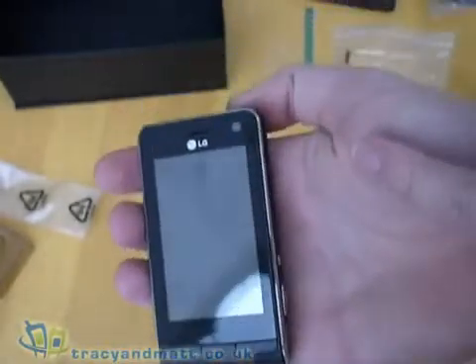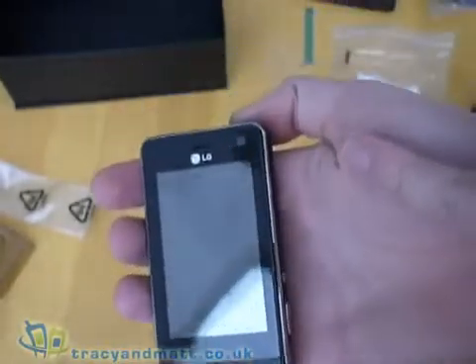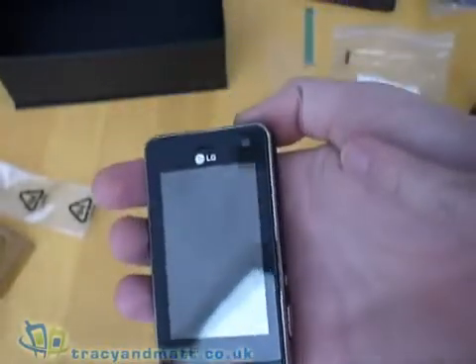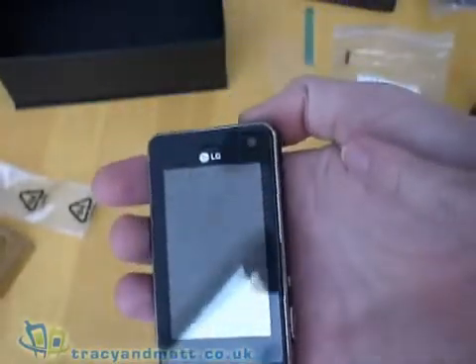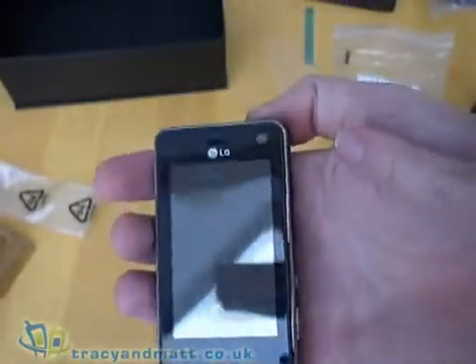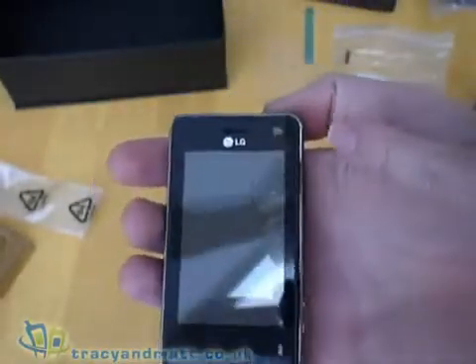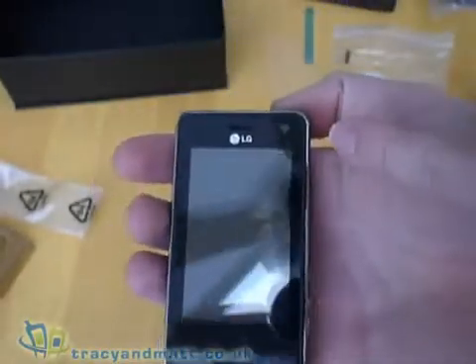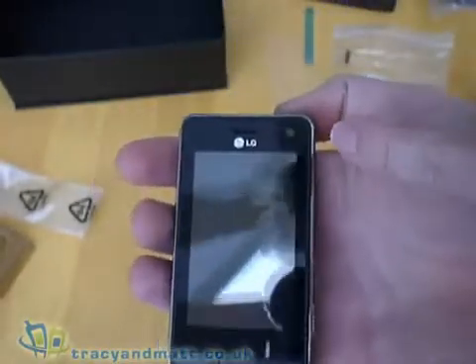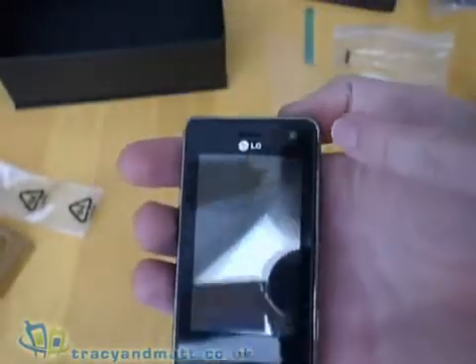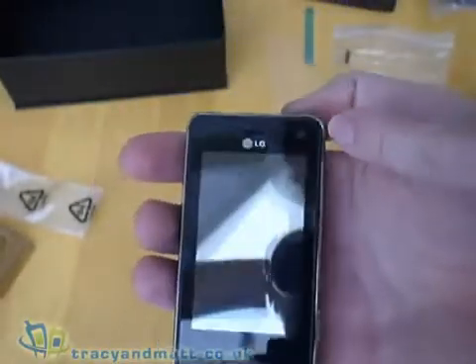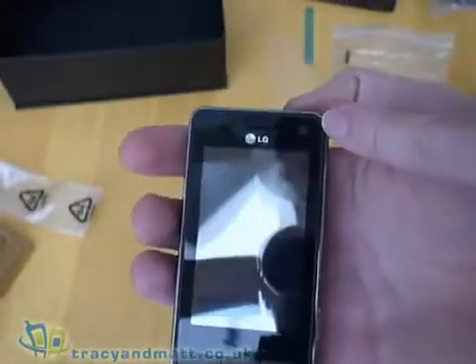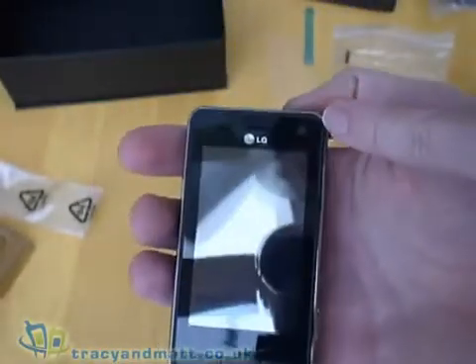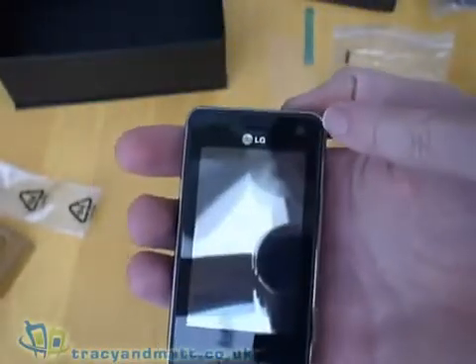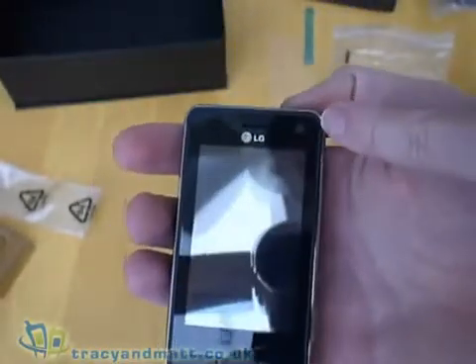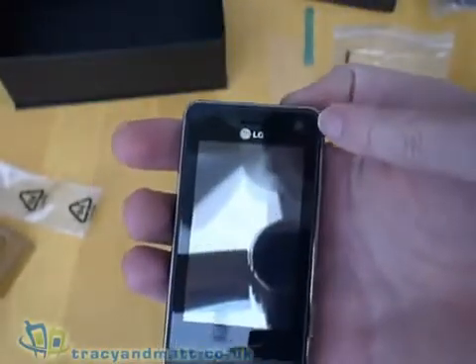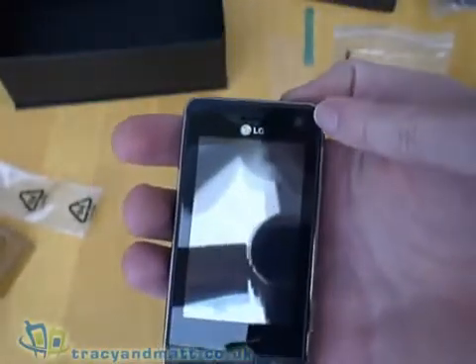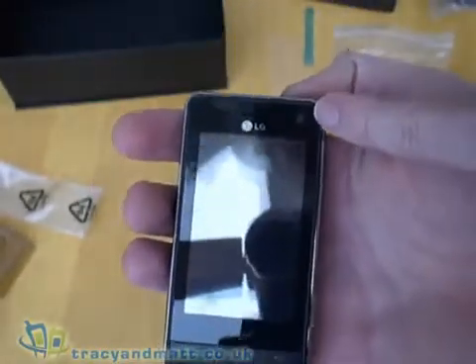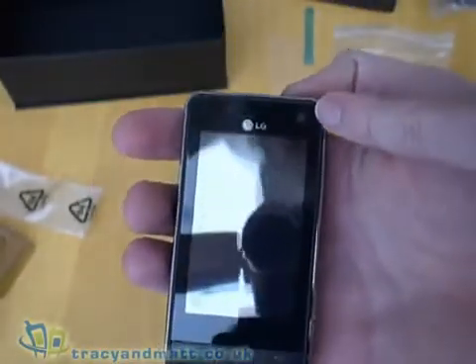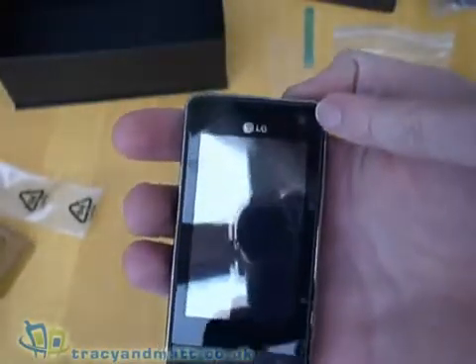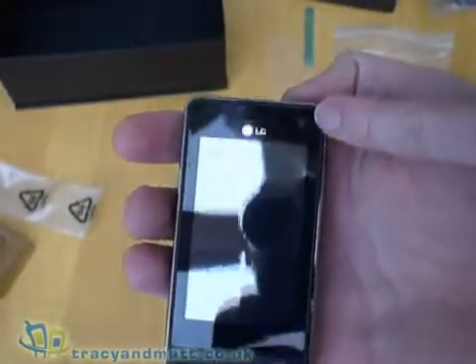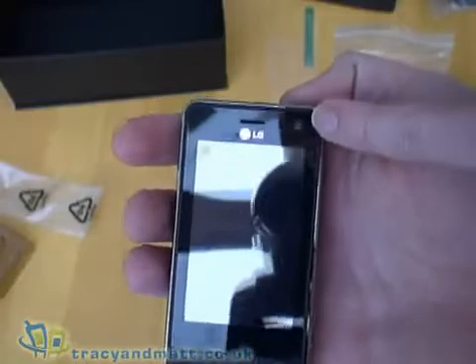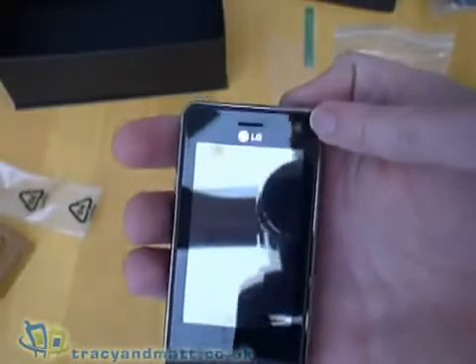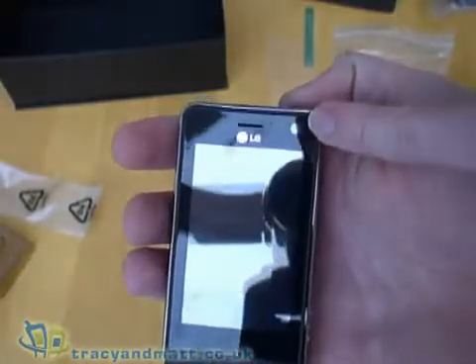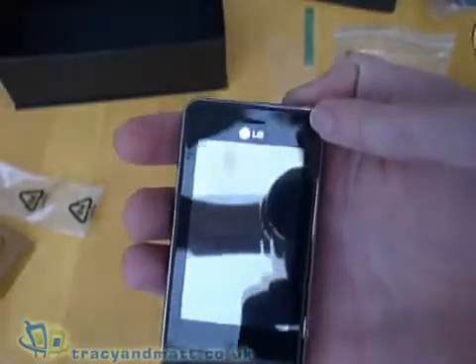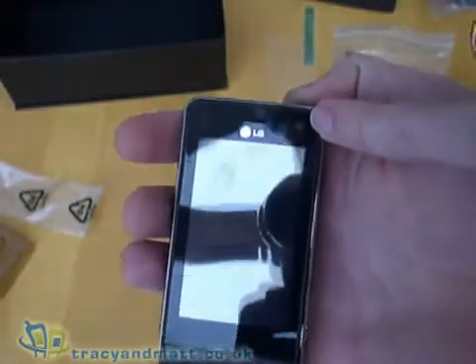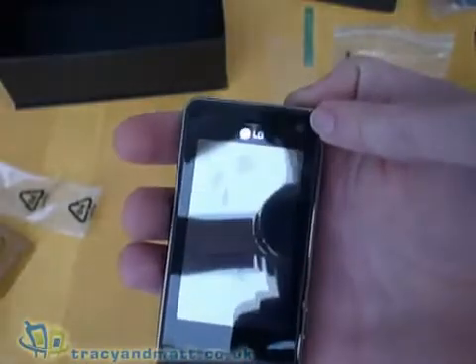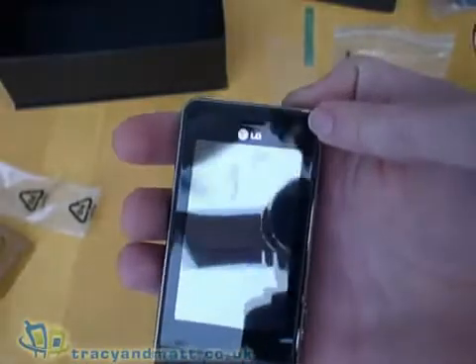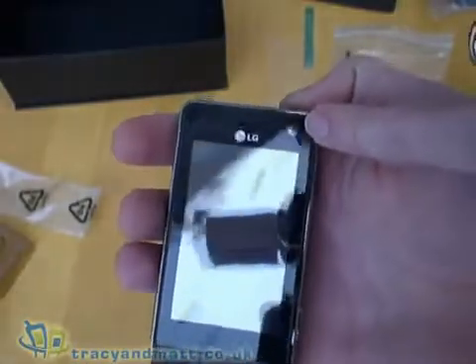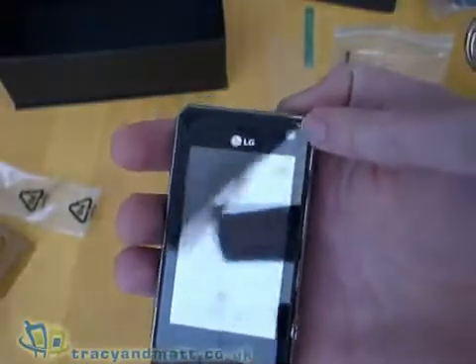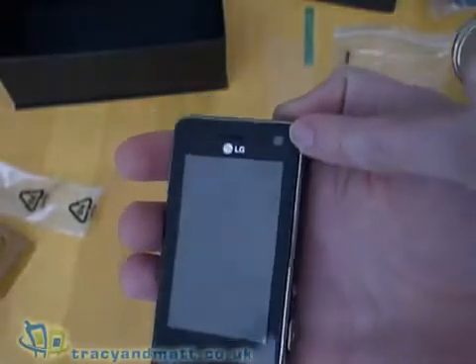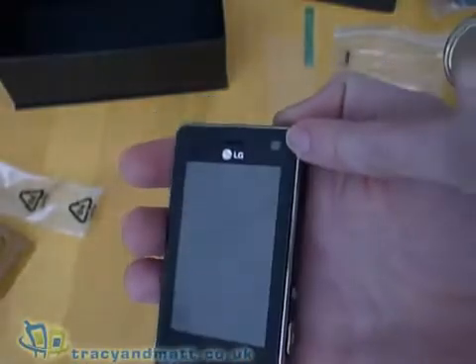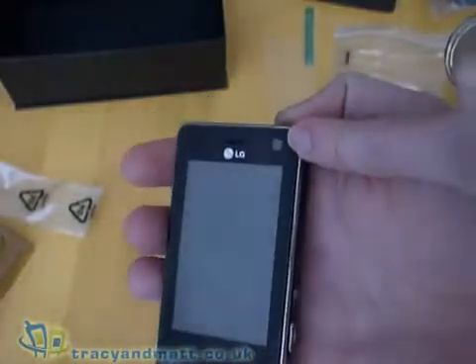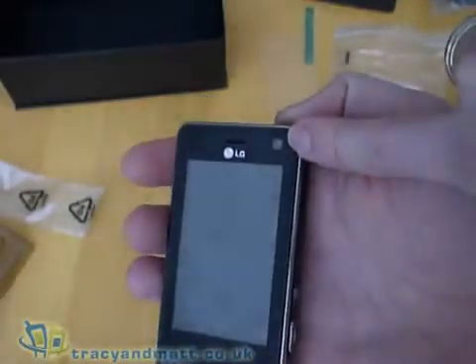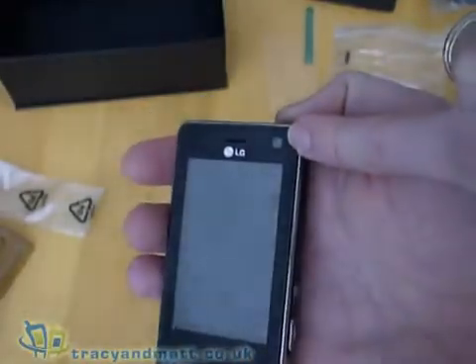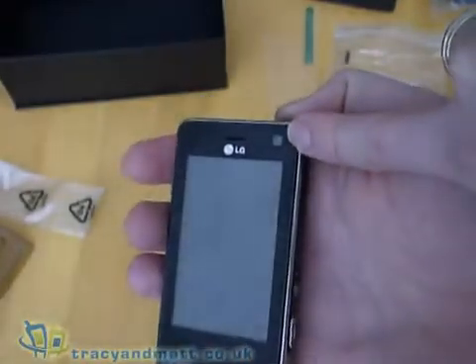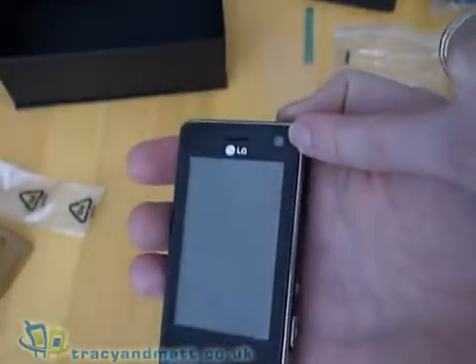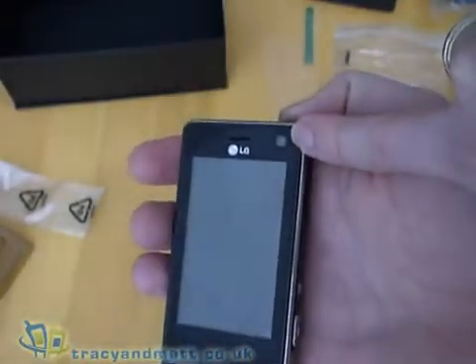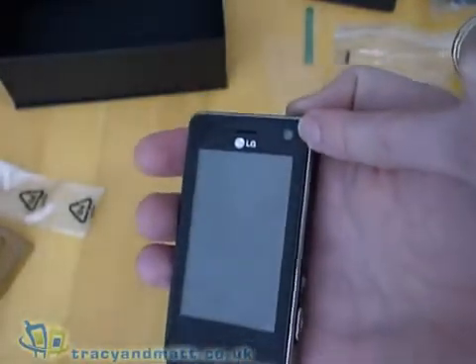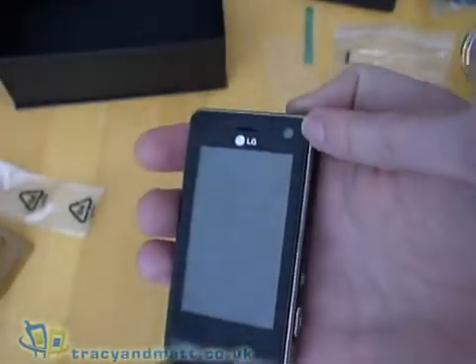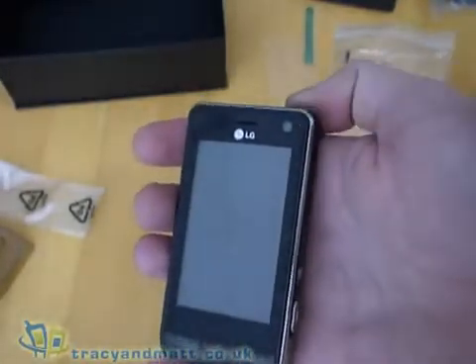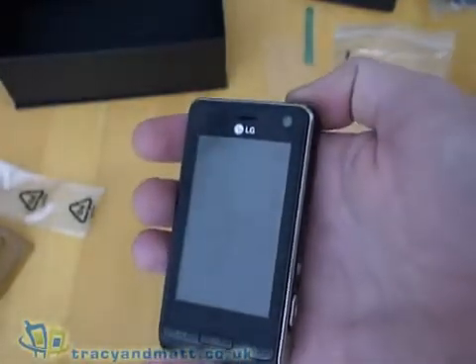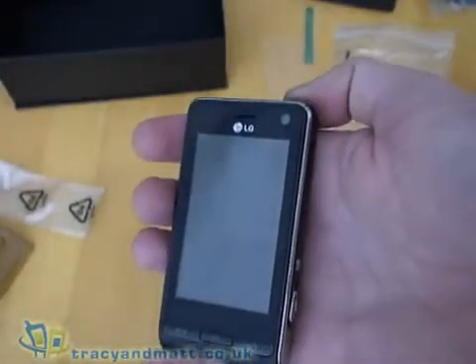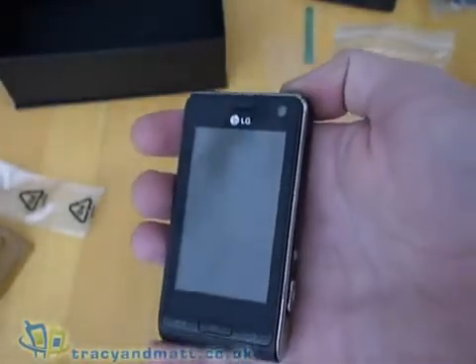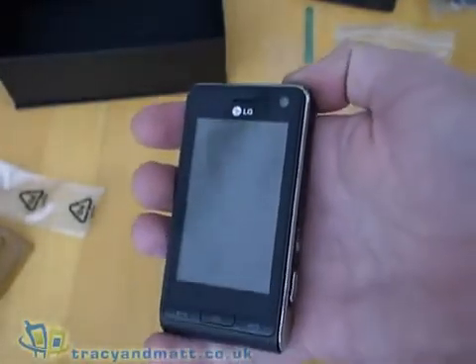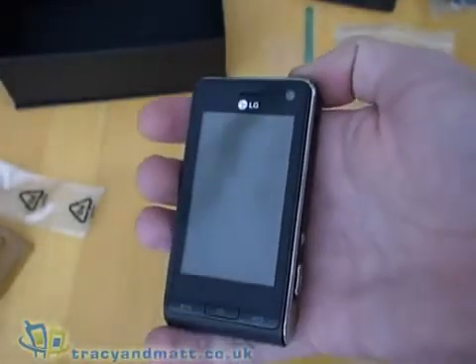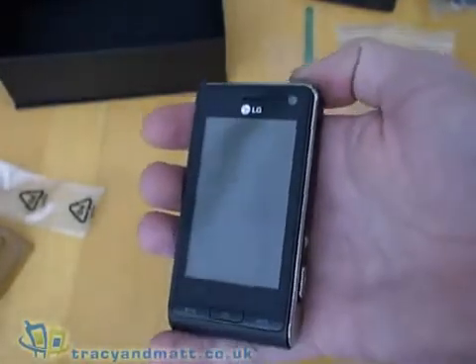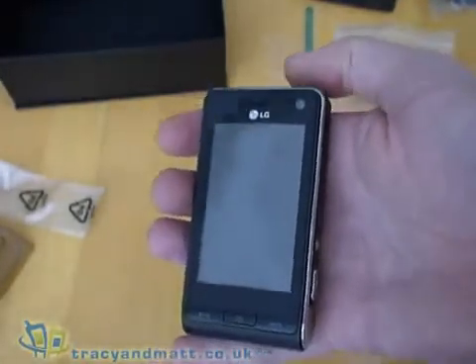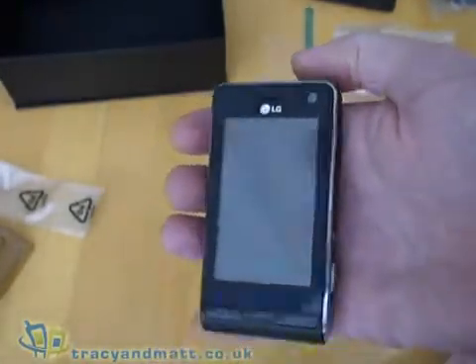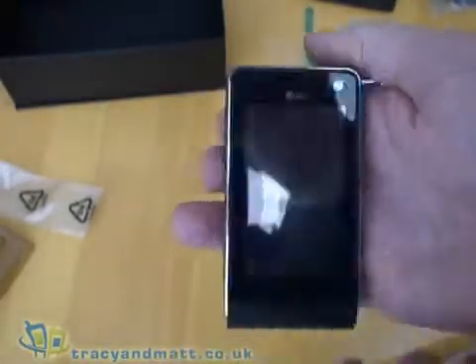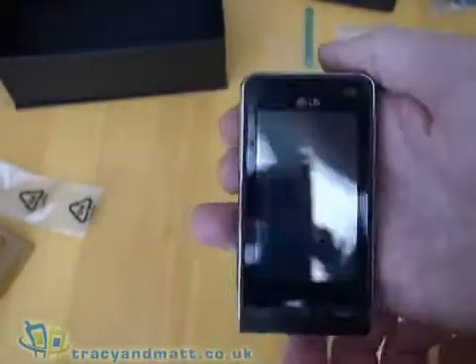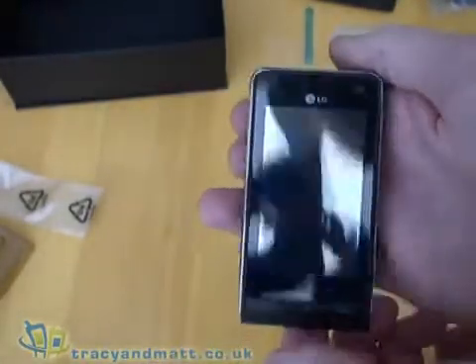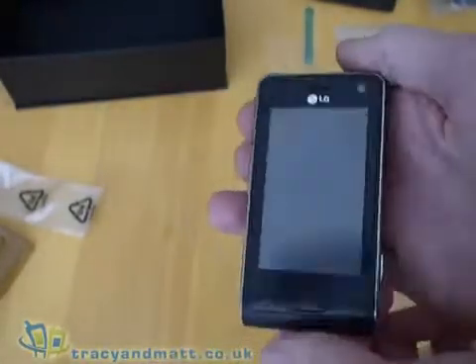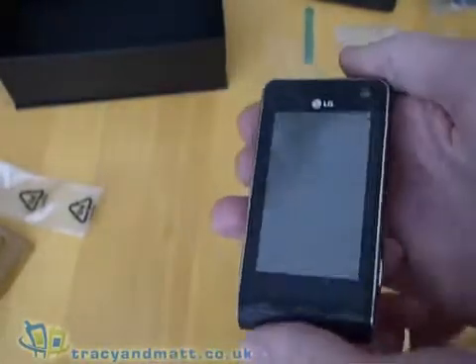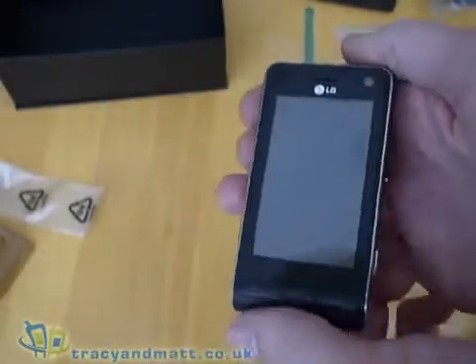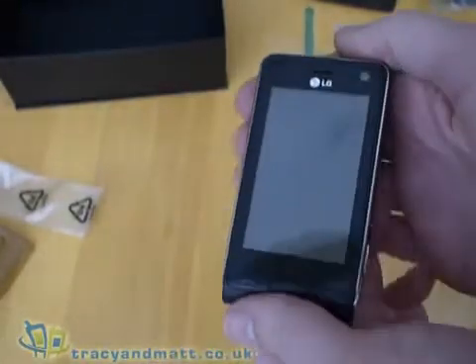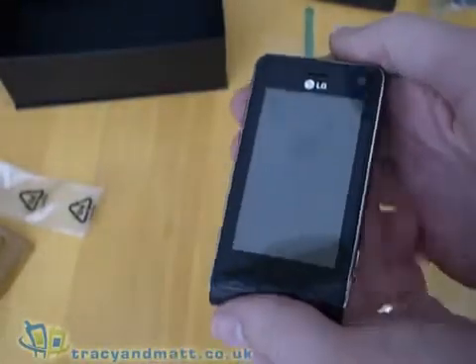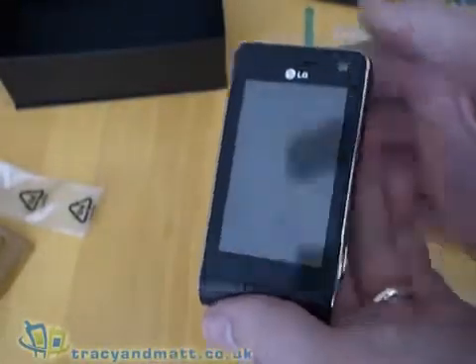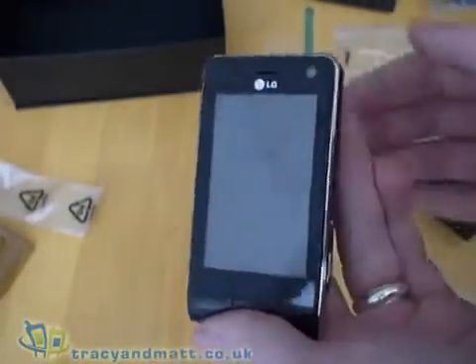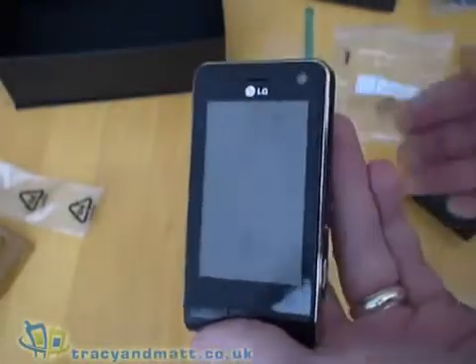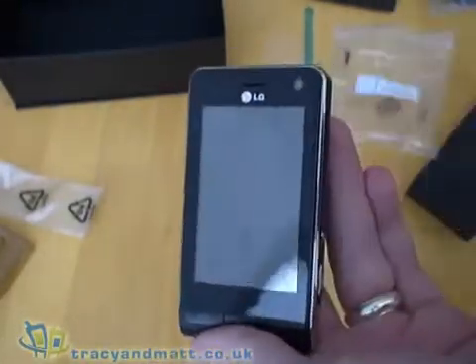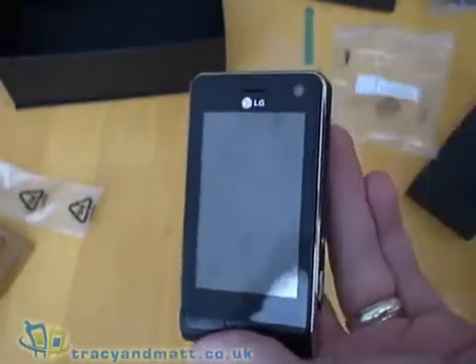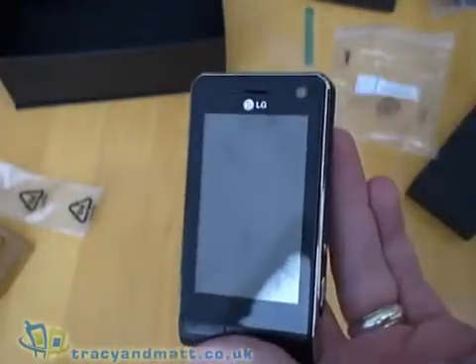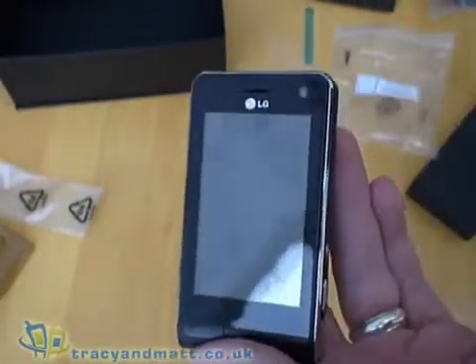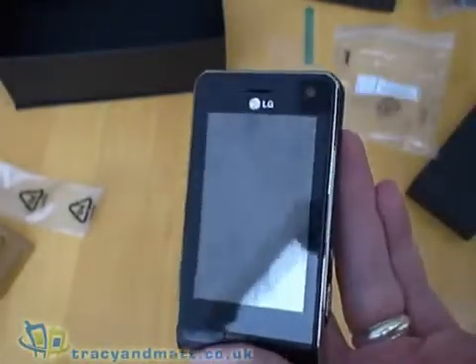One thing I didn't mention about the front of the device is that there is a front-facing camera, so you can use video conferencing.